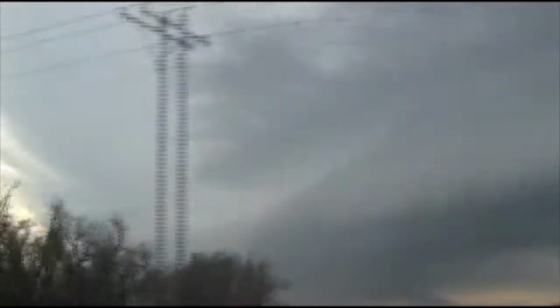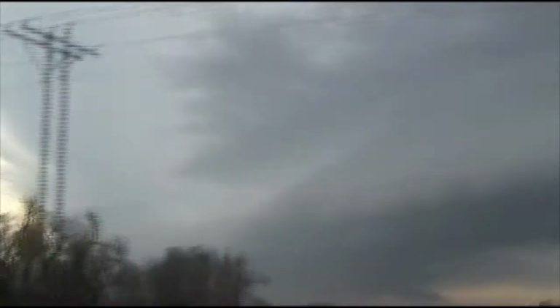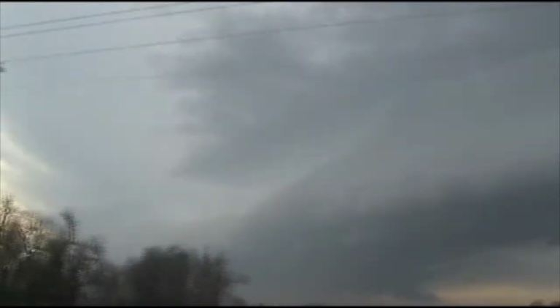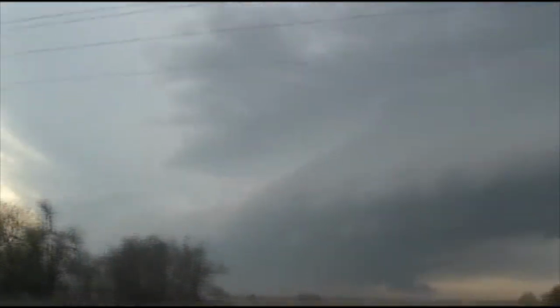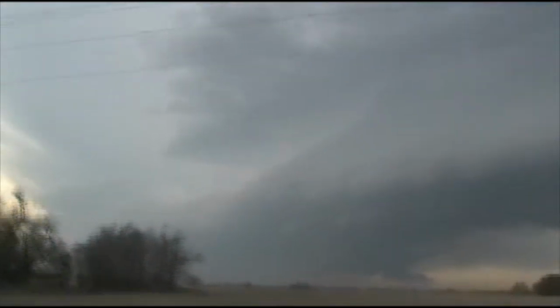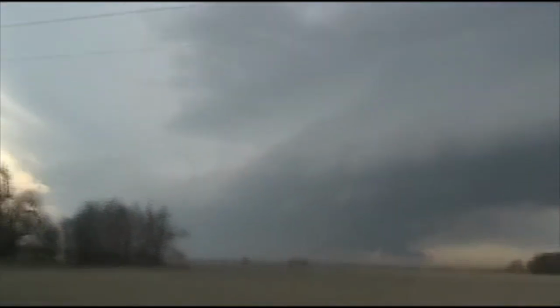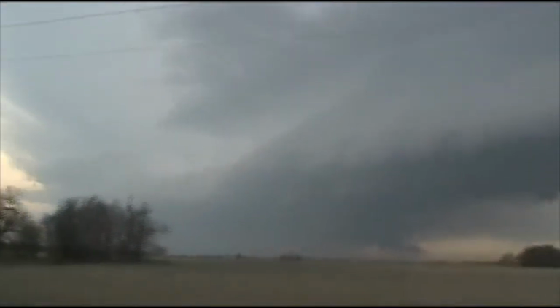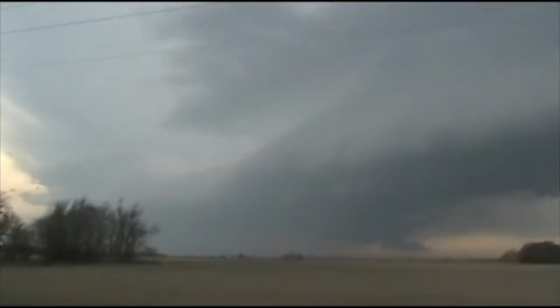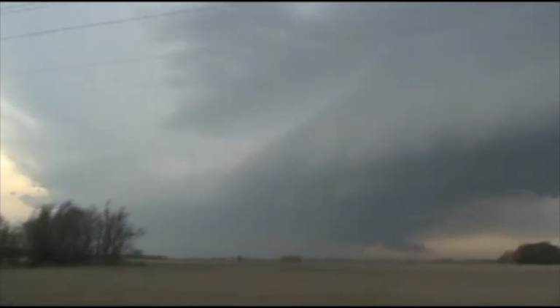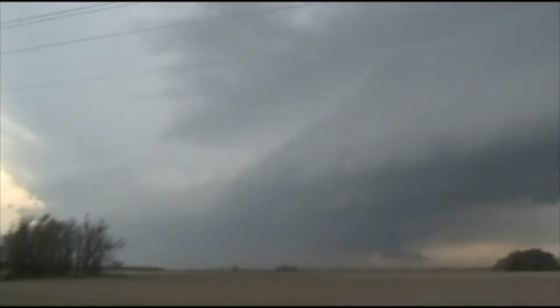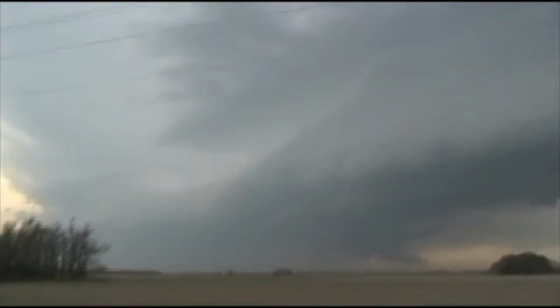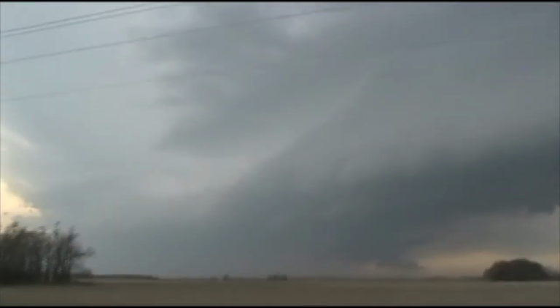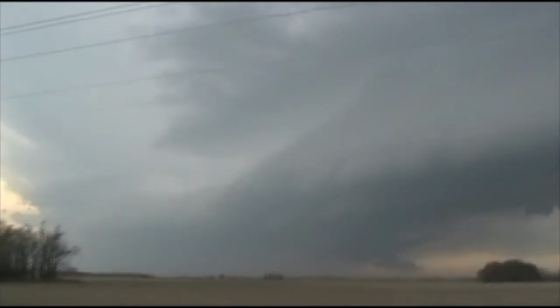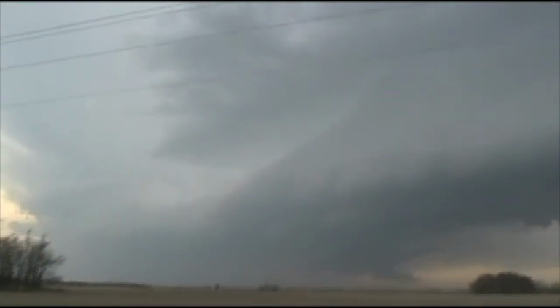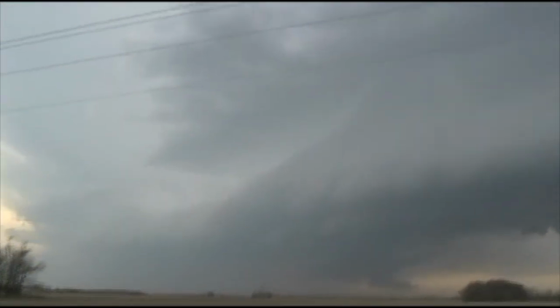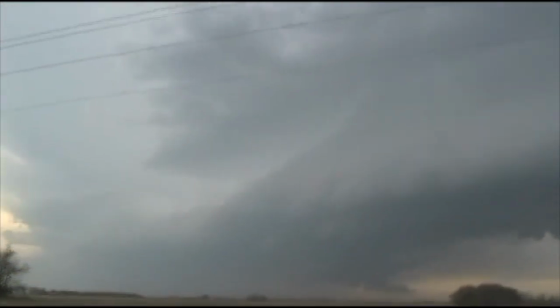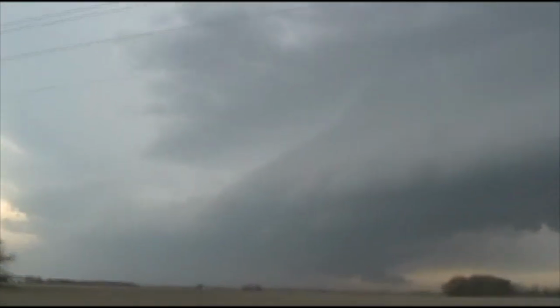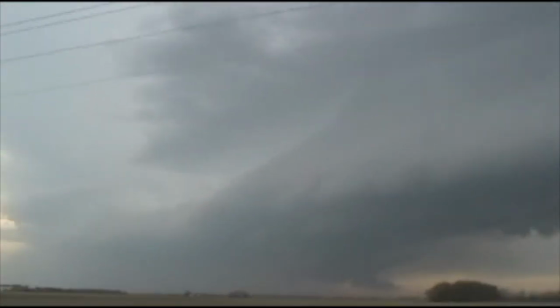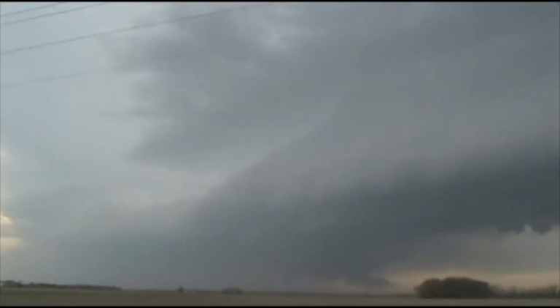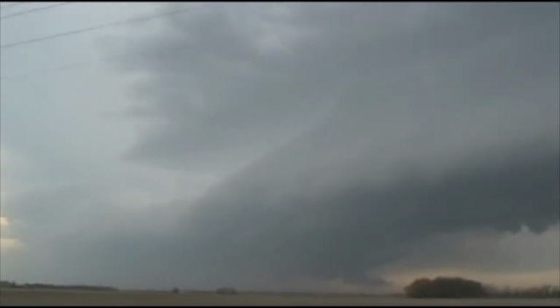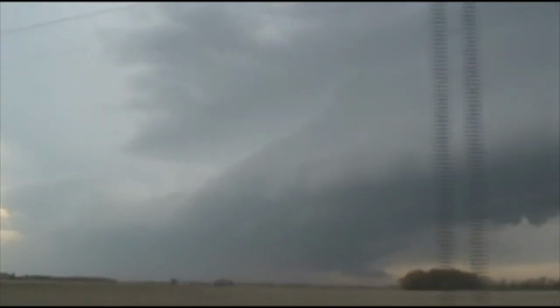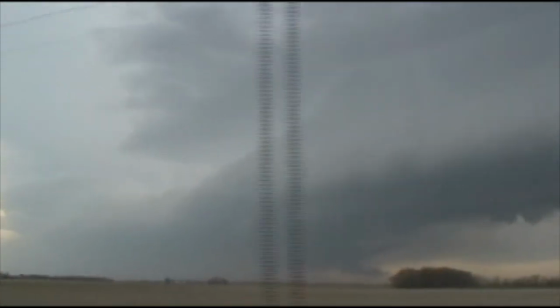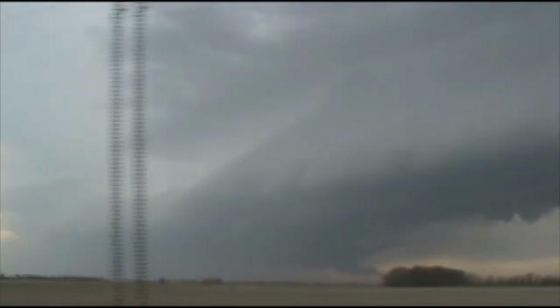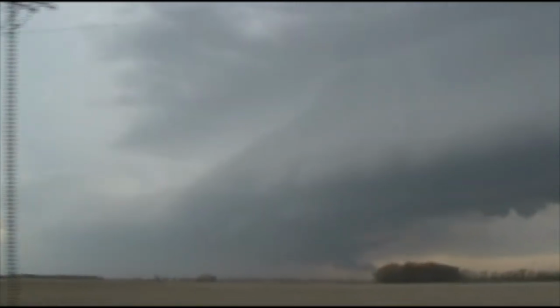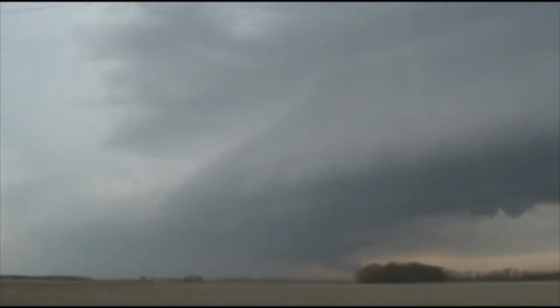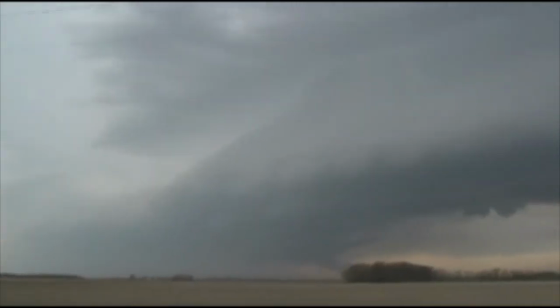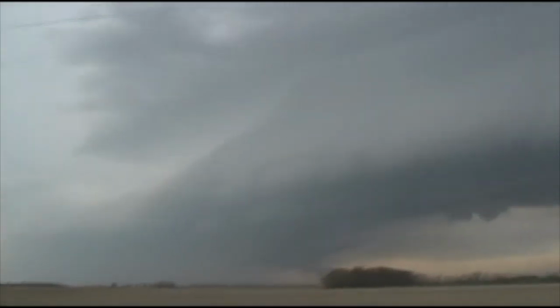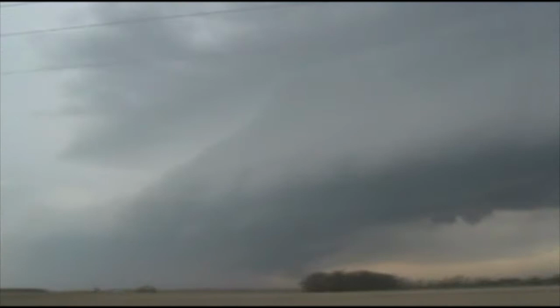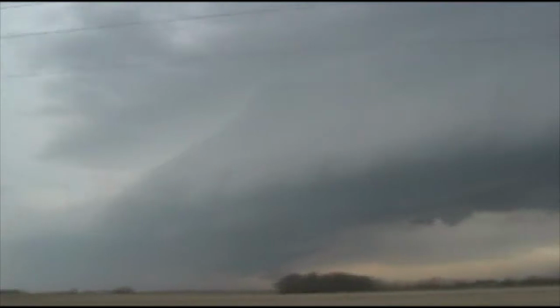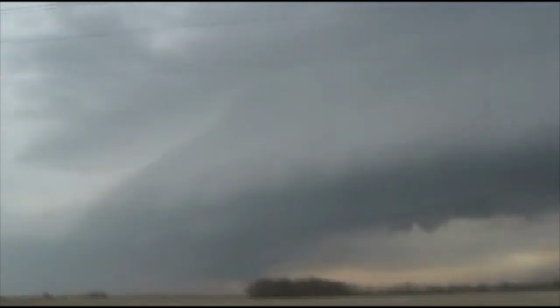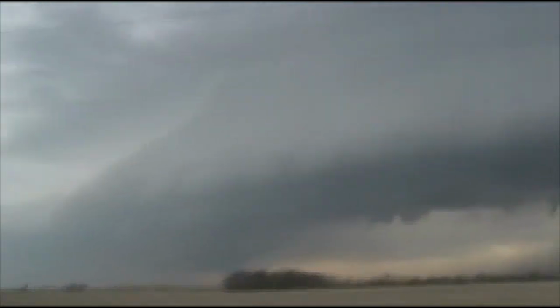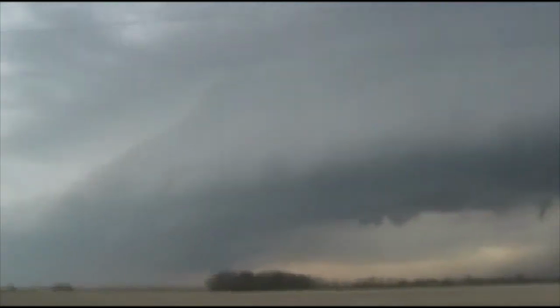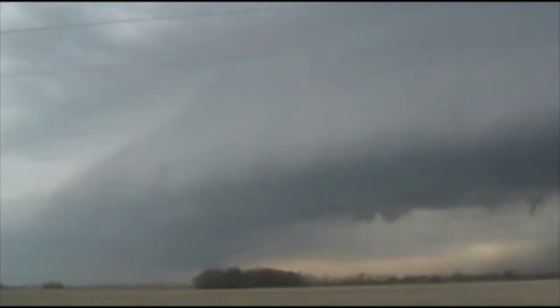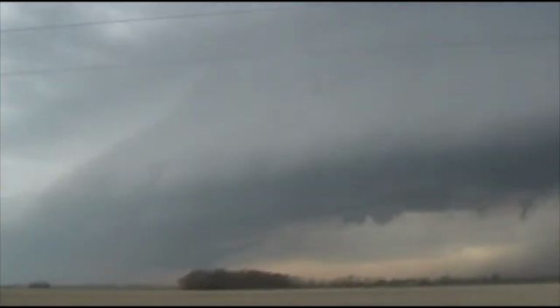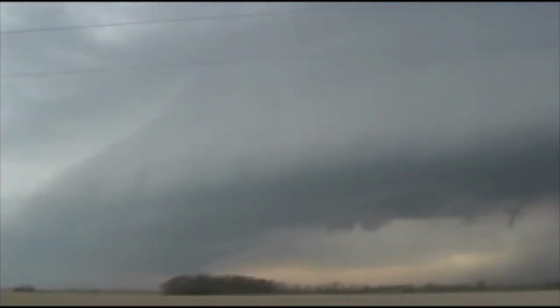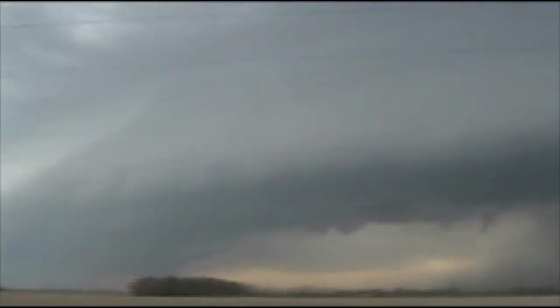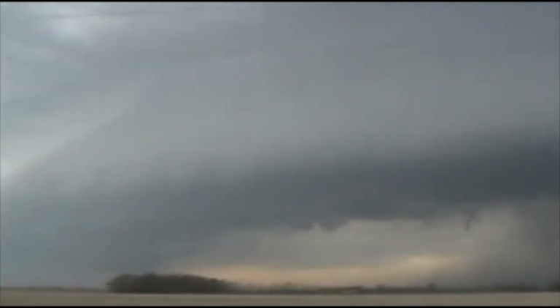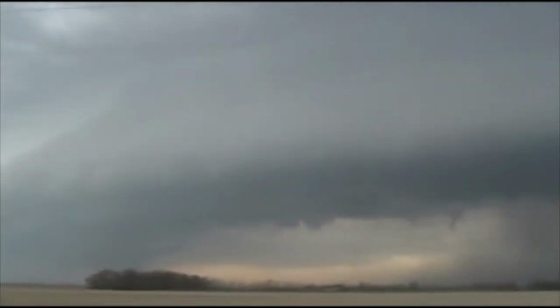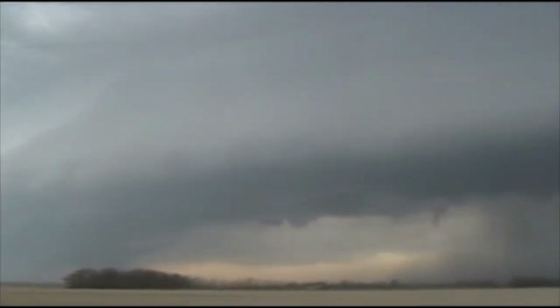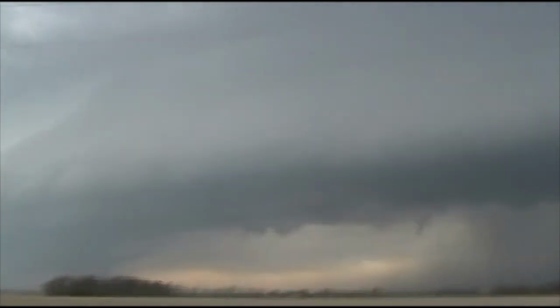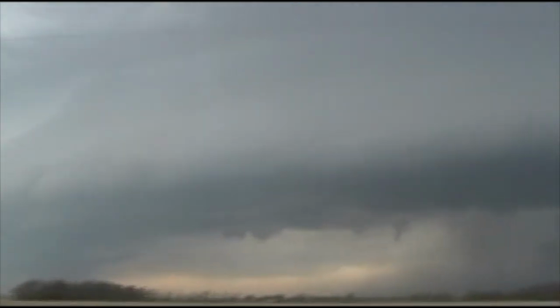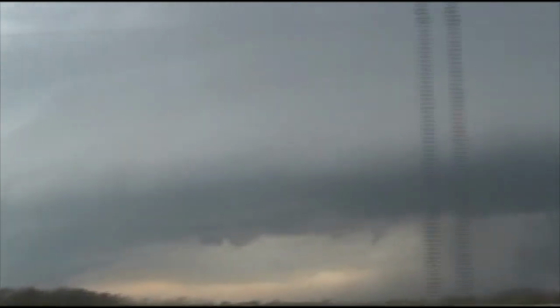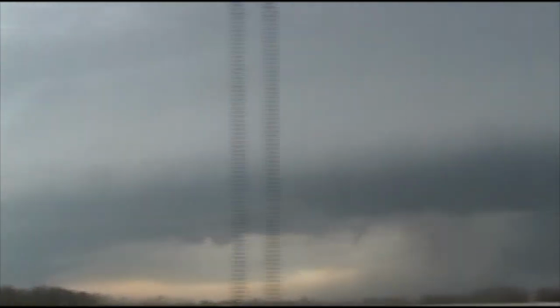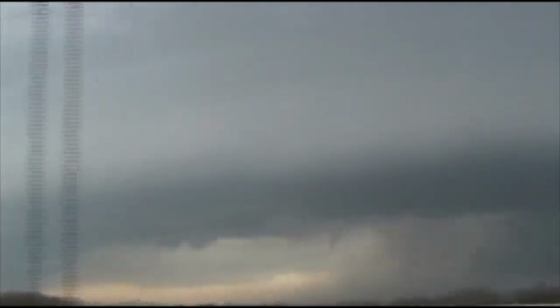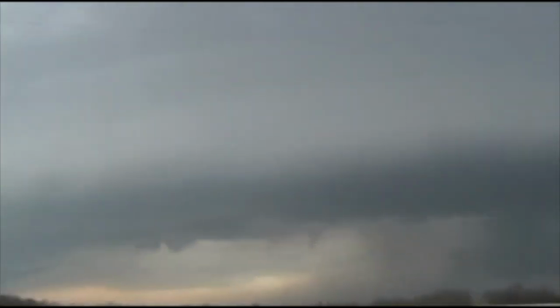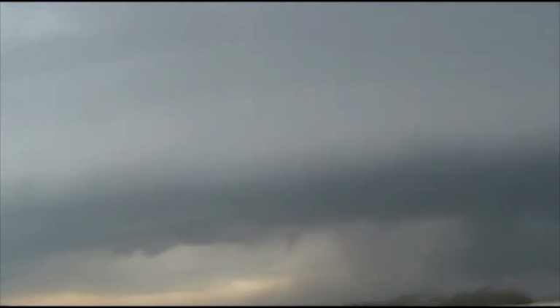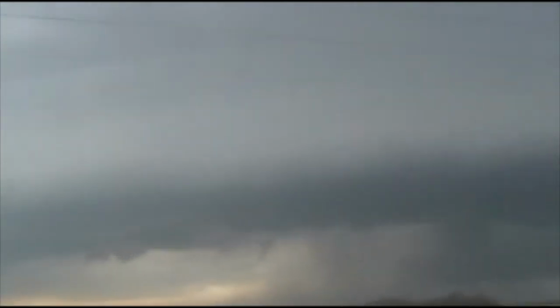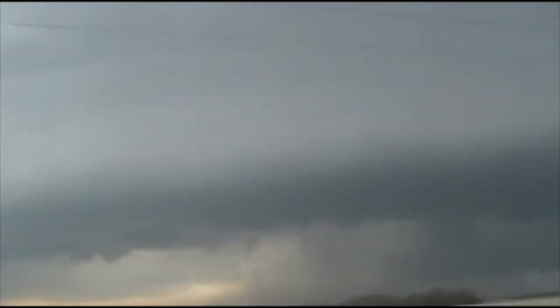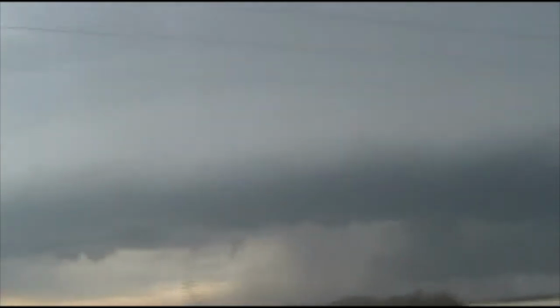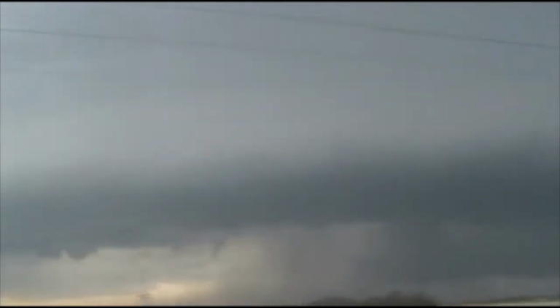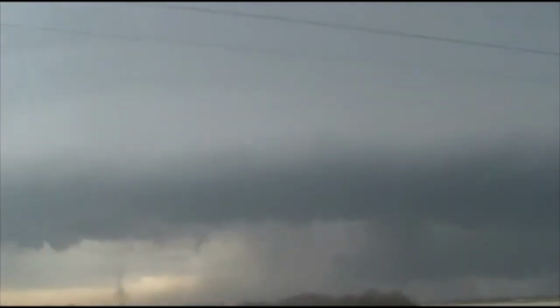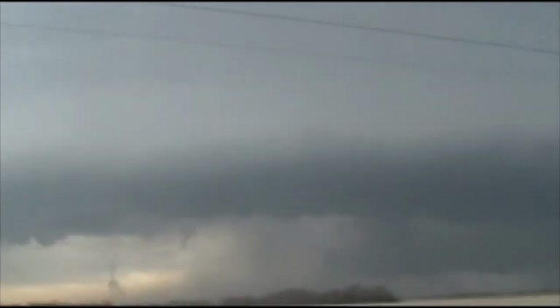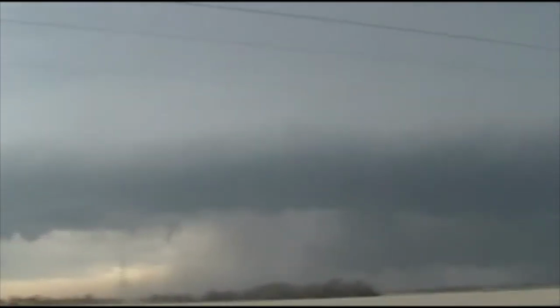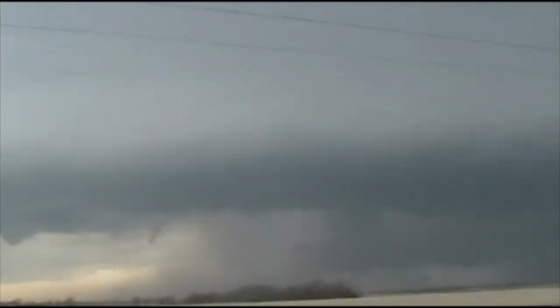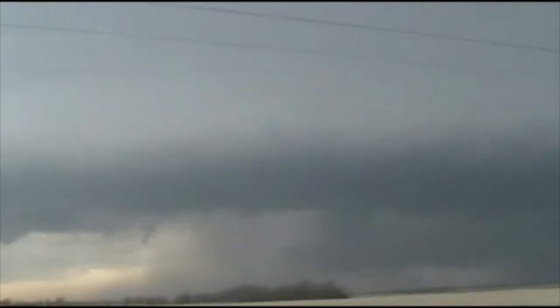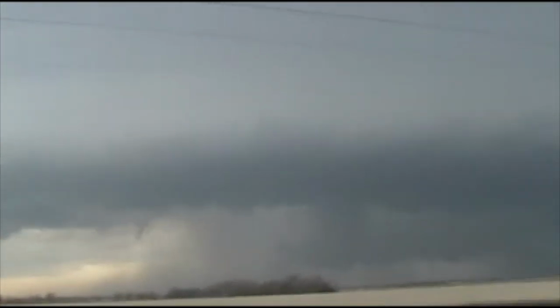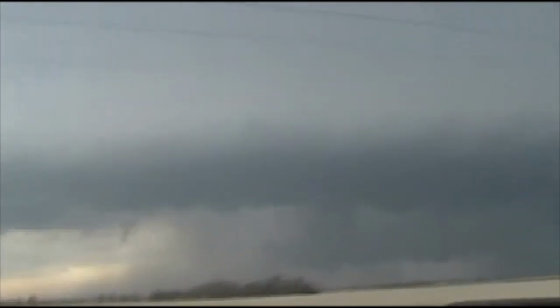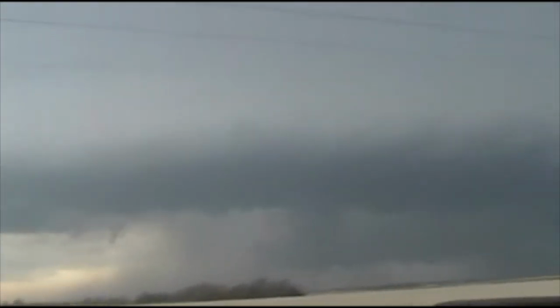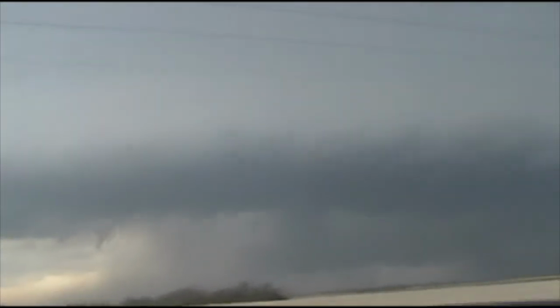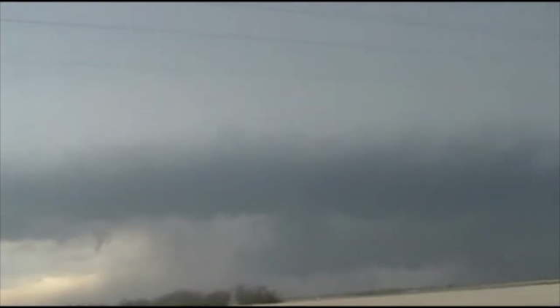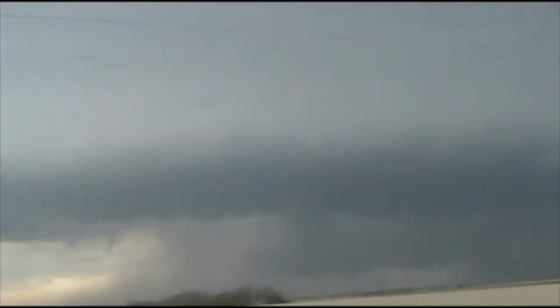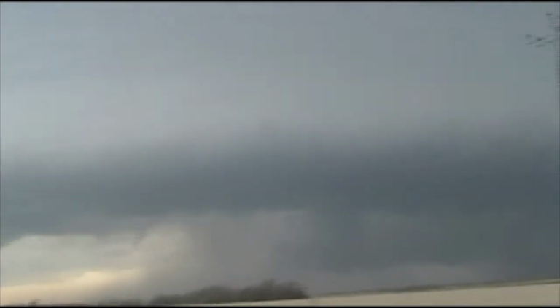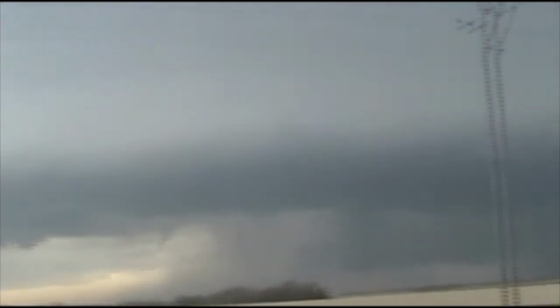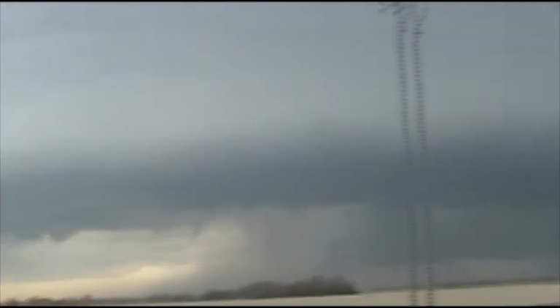The storm is high-based, so it doesn't surprise me if that's the case. This is a mesocyclone right there. We've got a full mothership. Beautiful. This is worthy of a panorama.